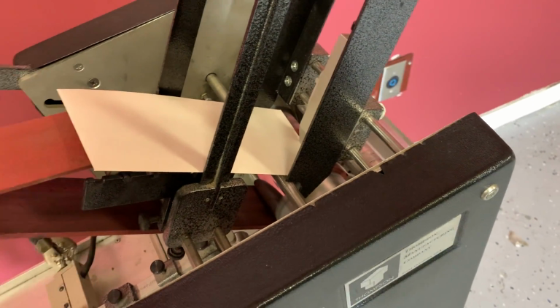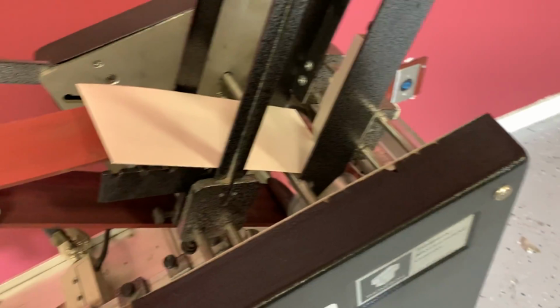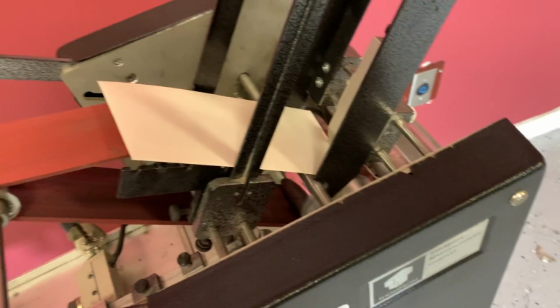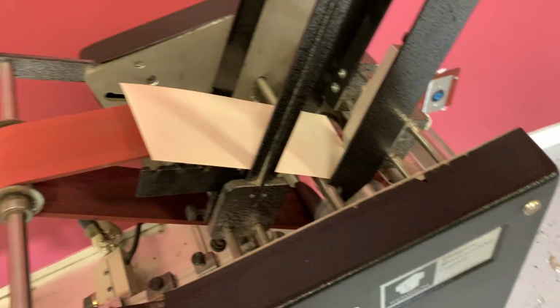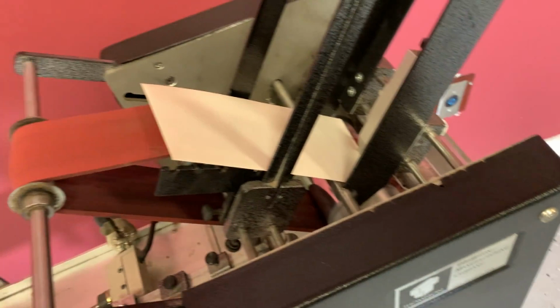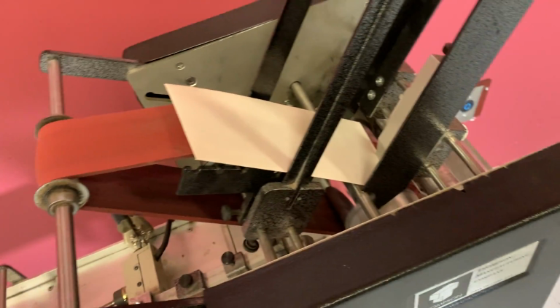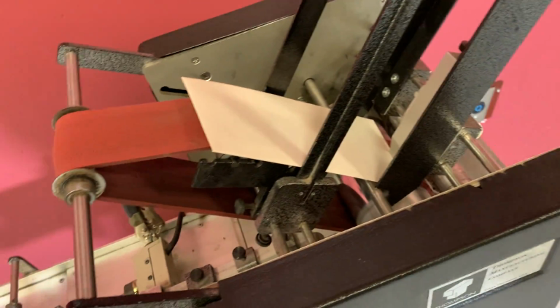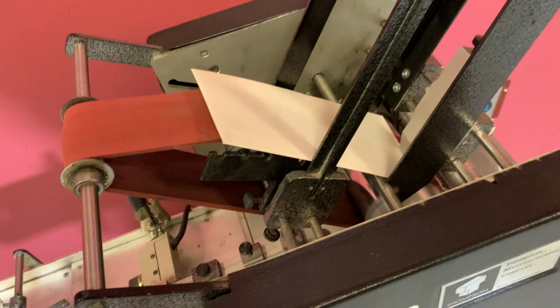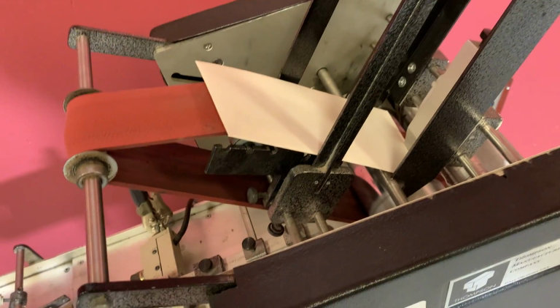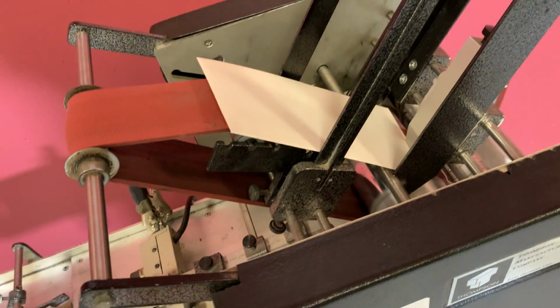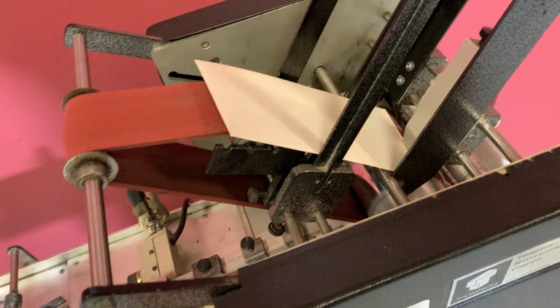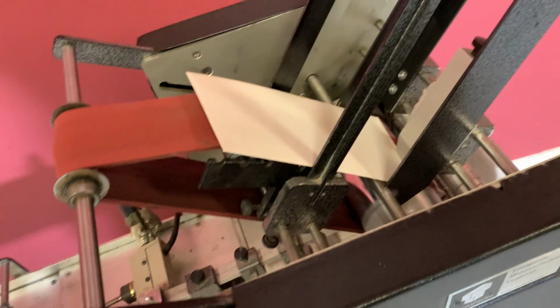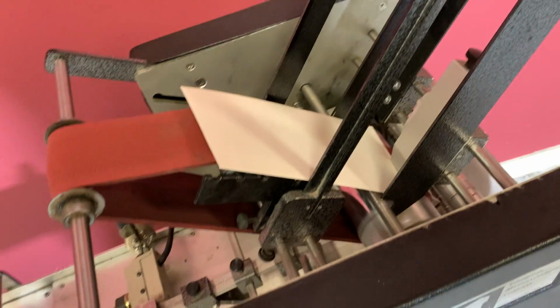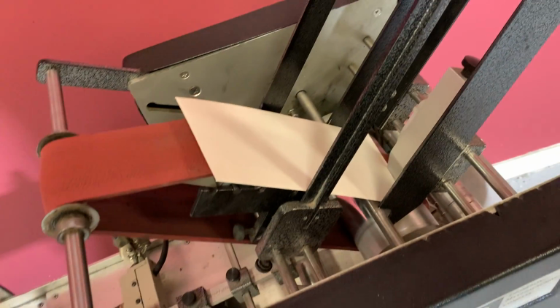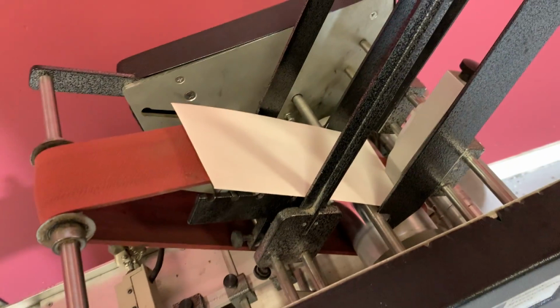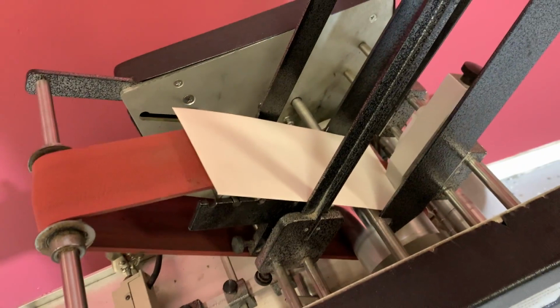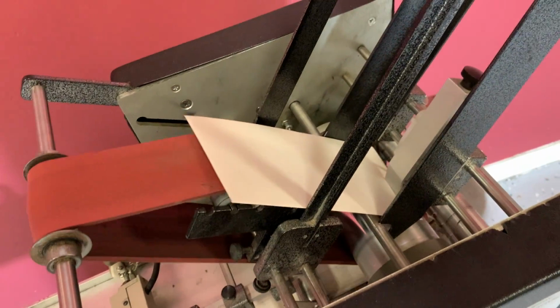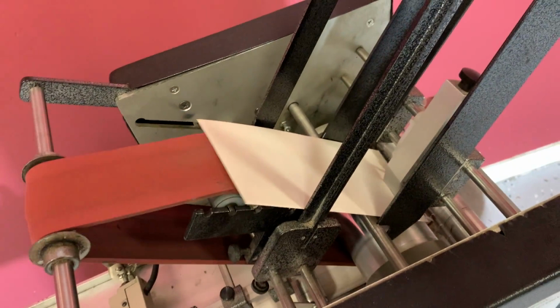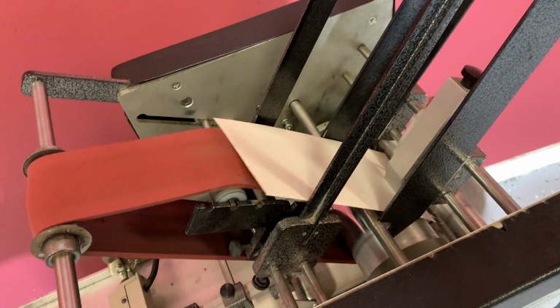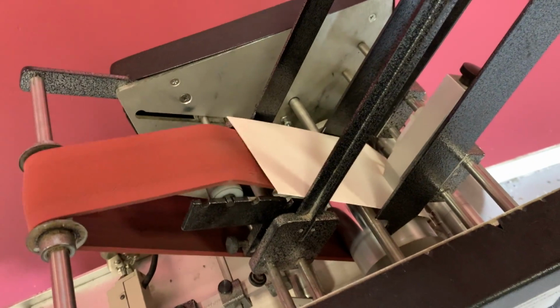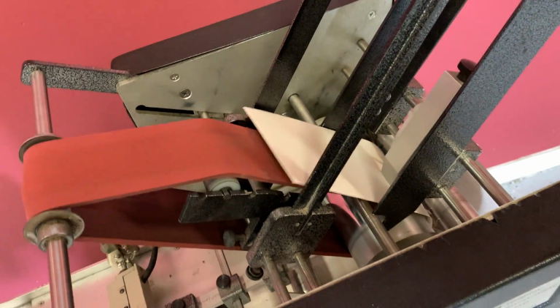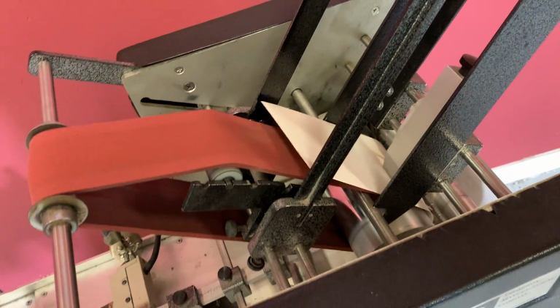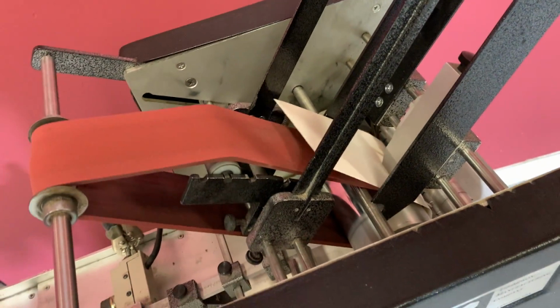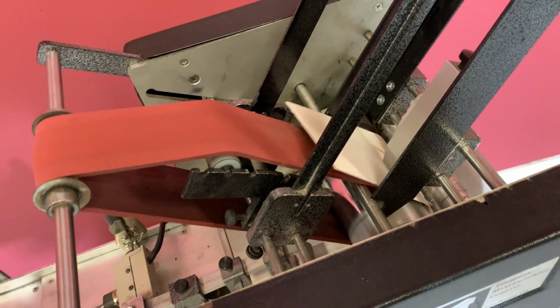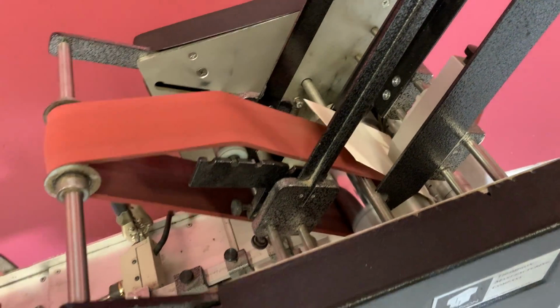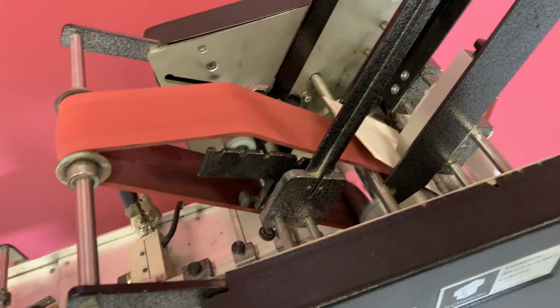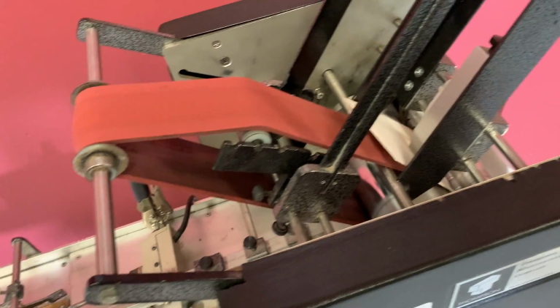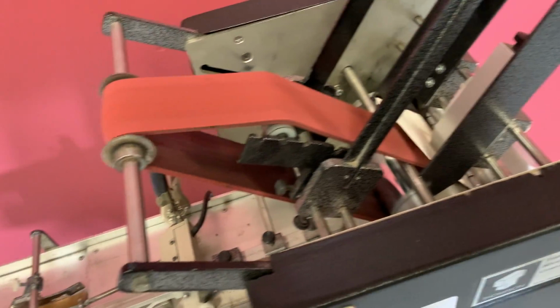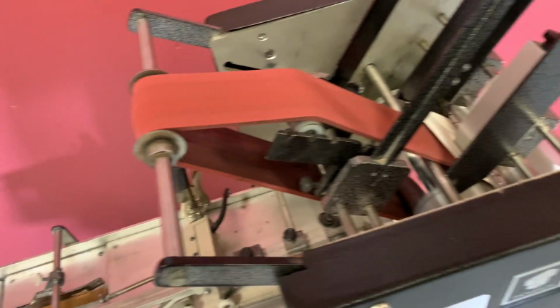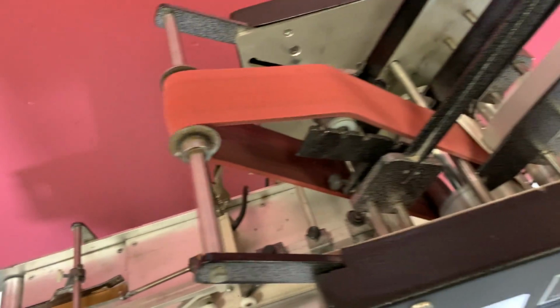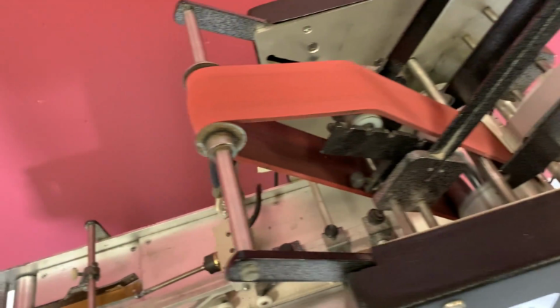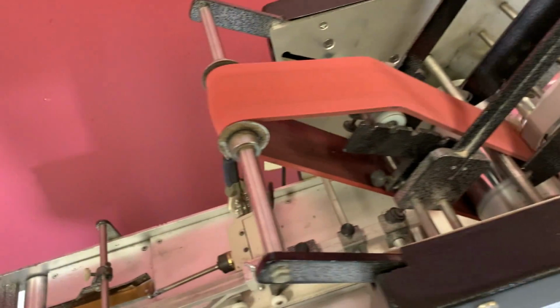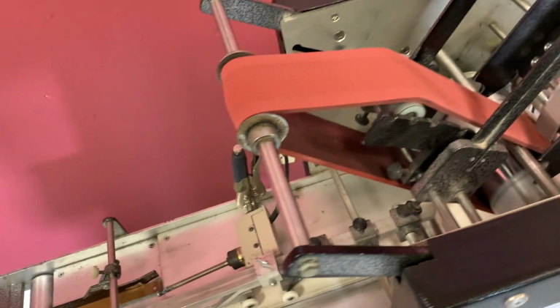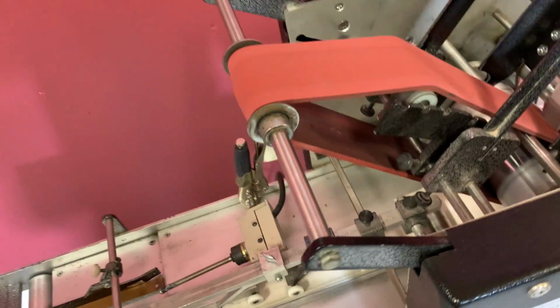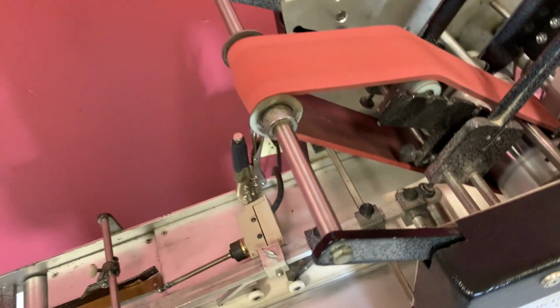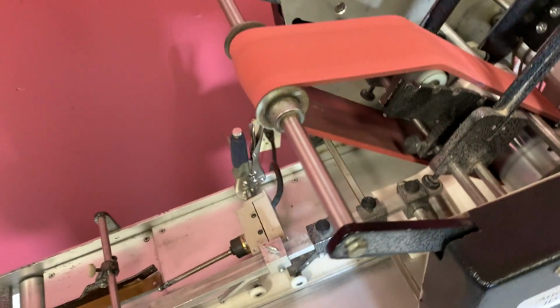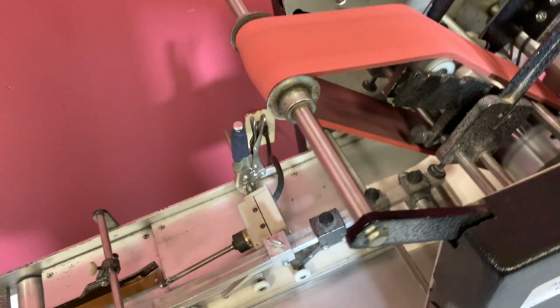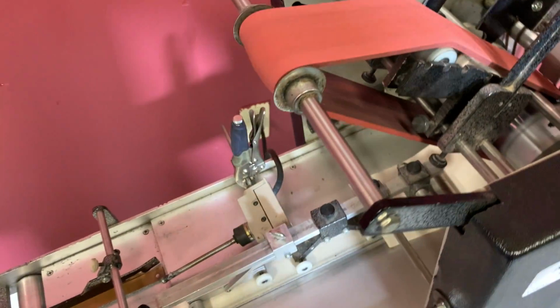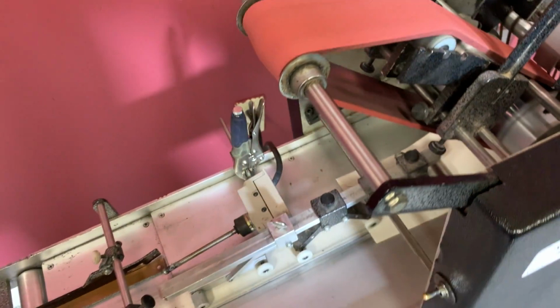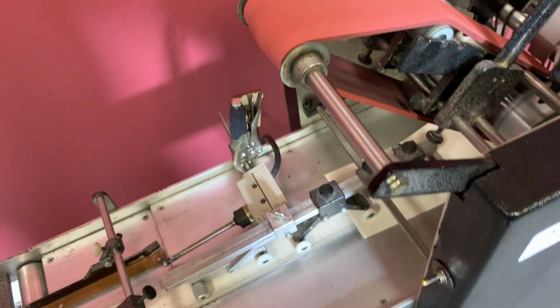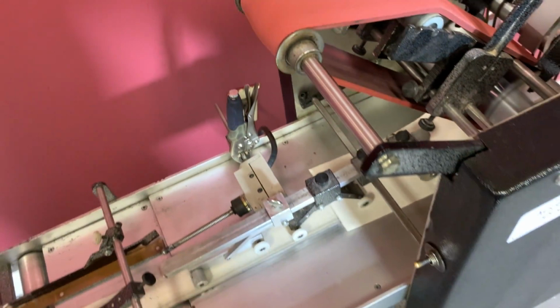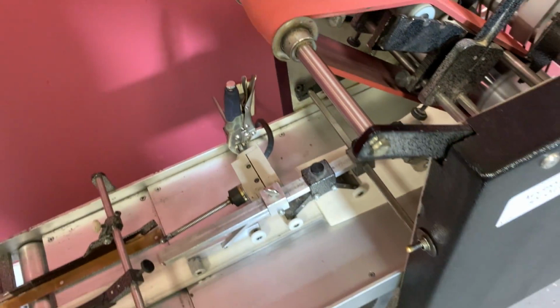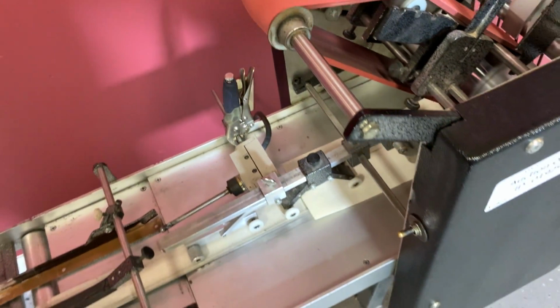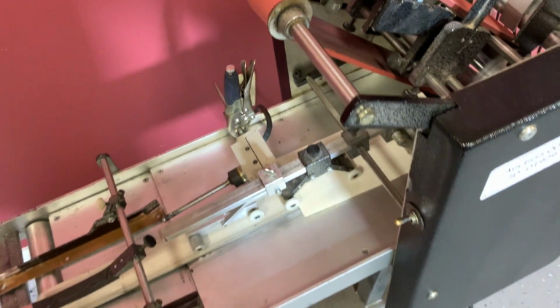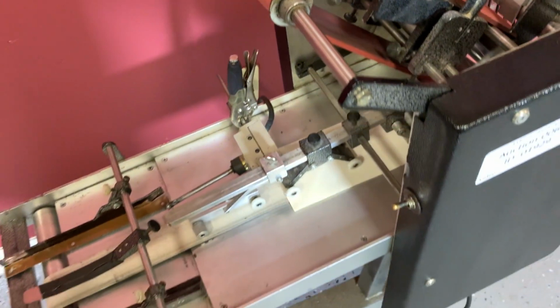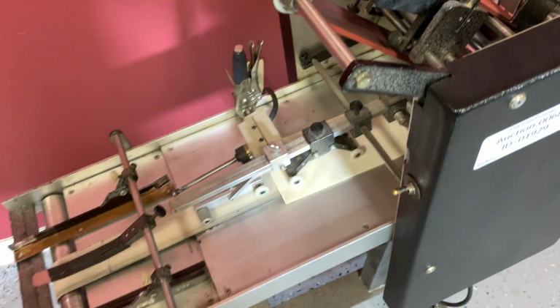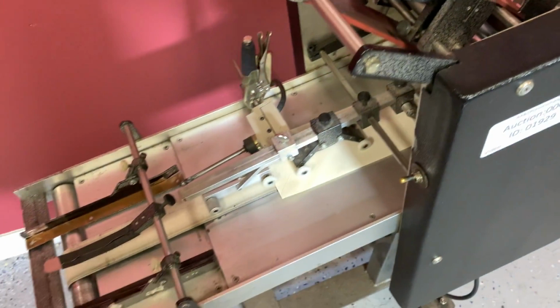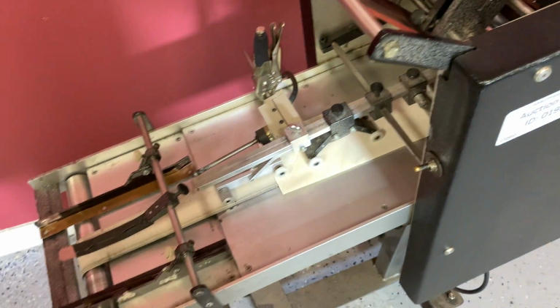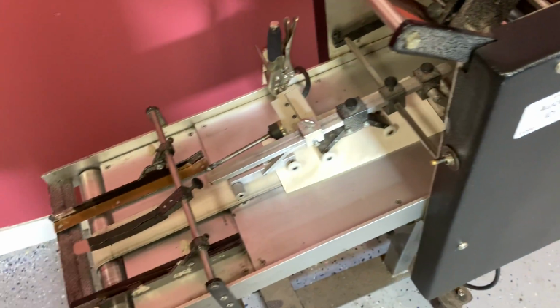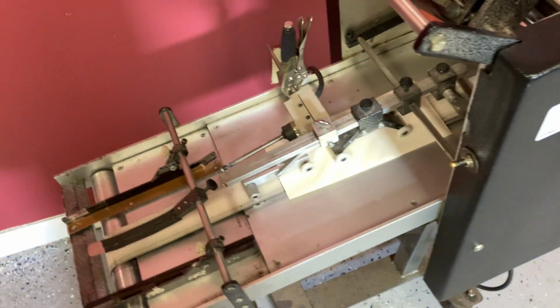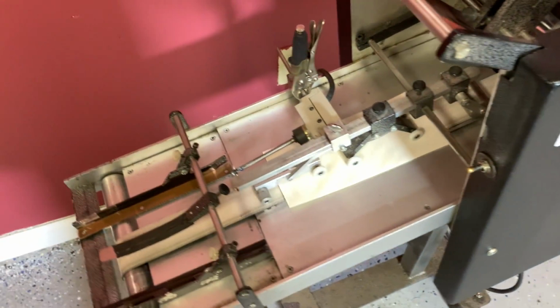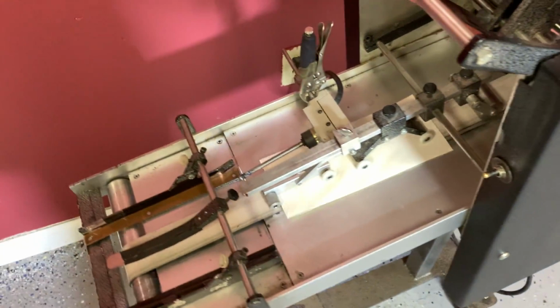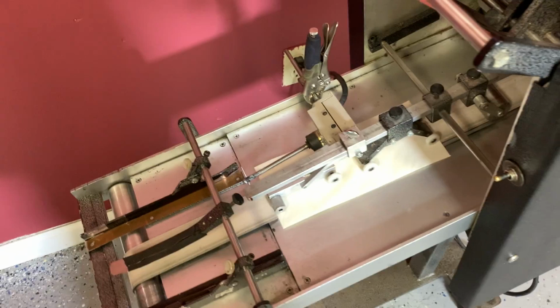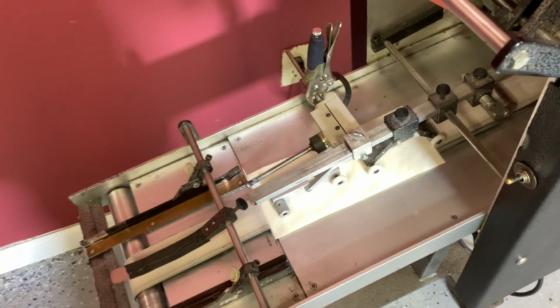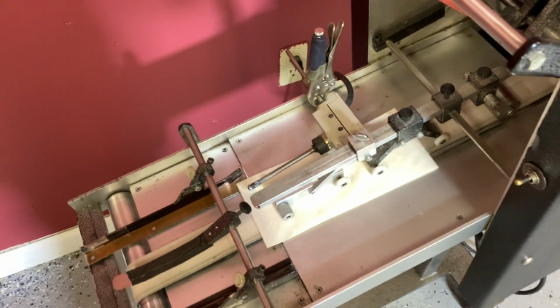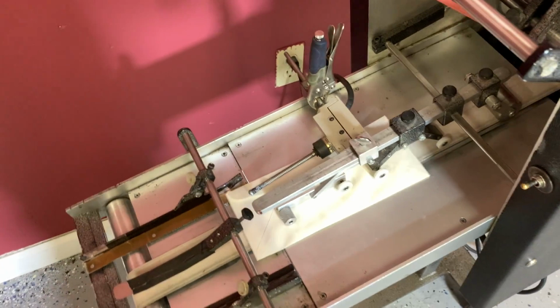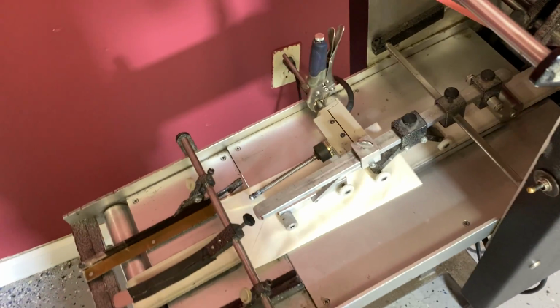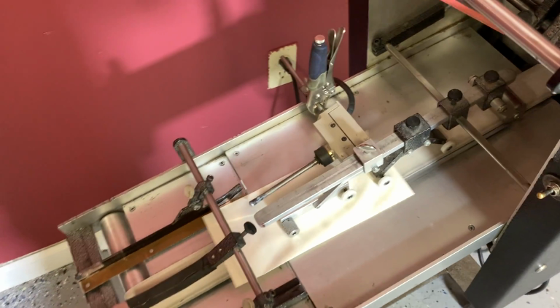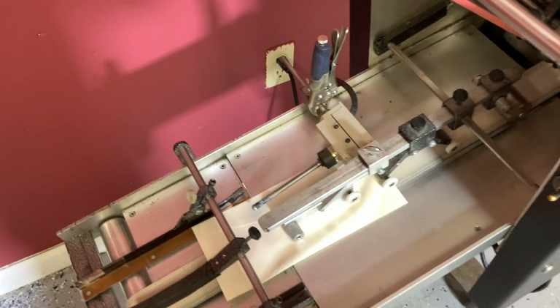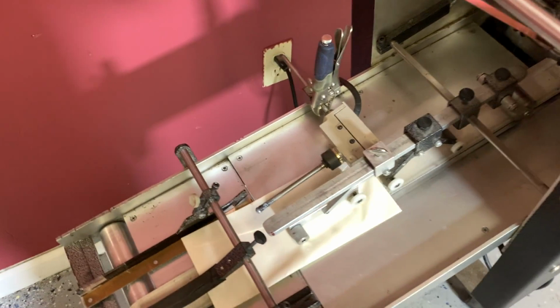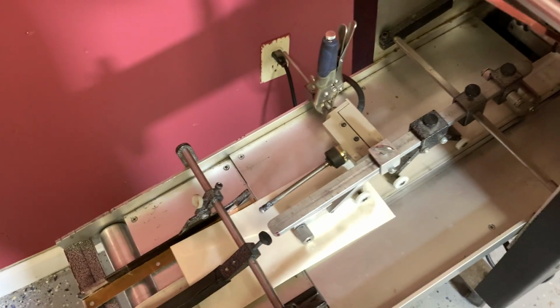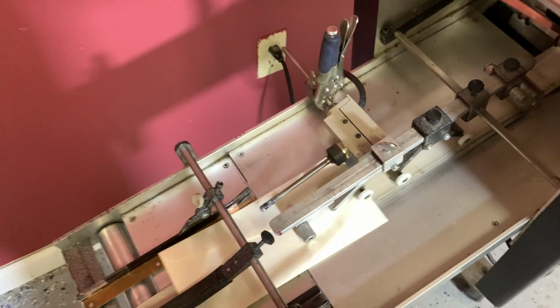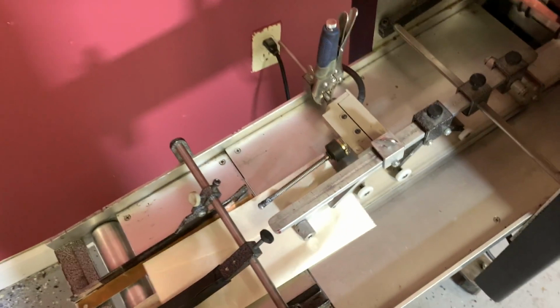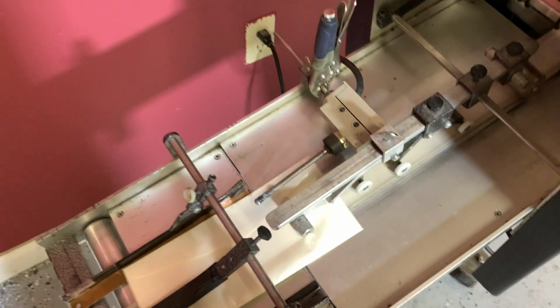So just put your envelope in there, take it down, go through the feeder, and you can see that it is in fact operating.